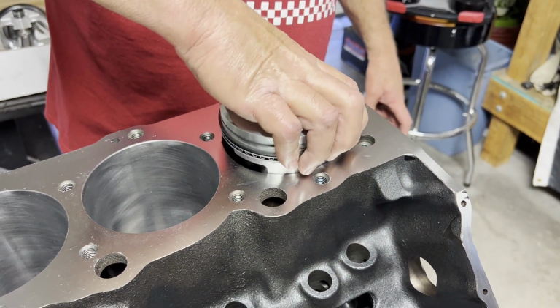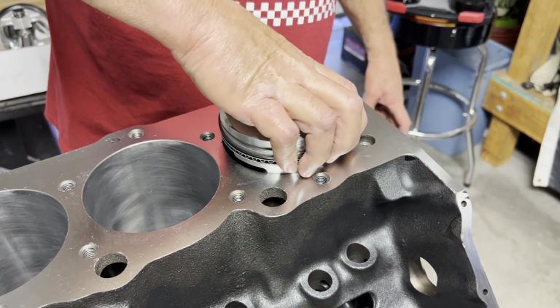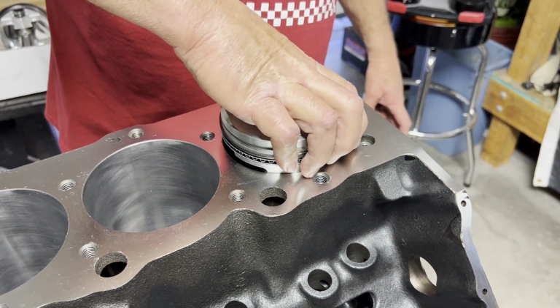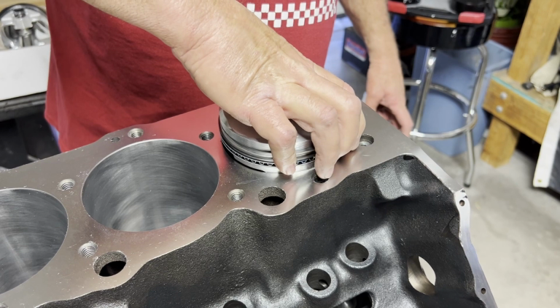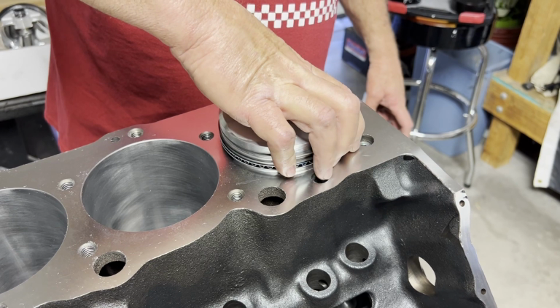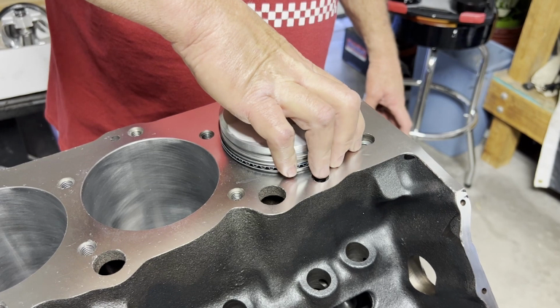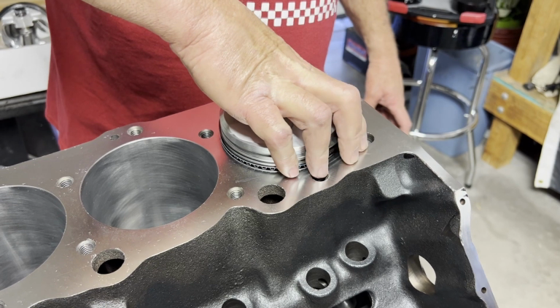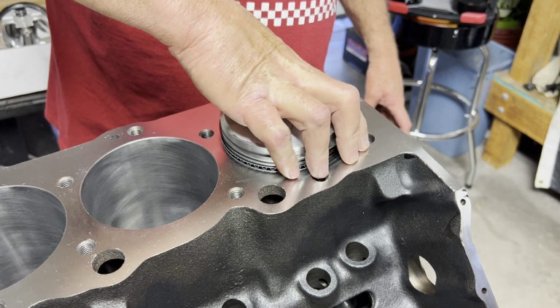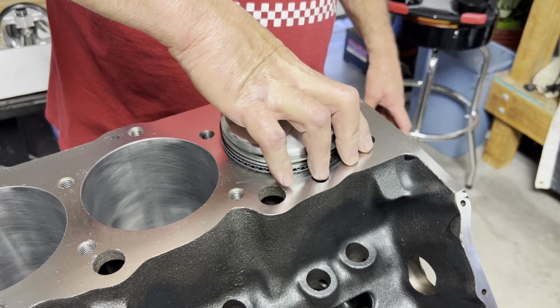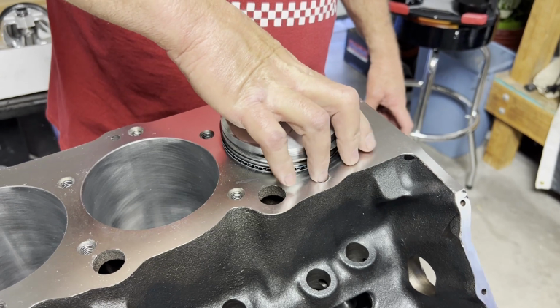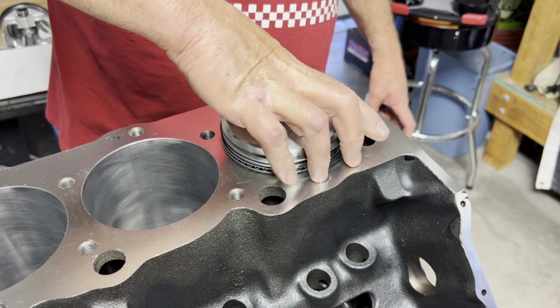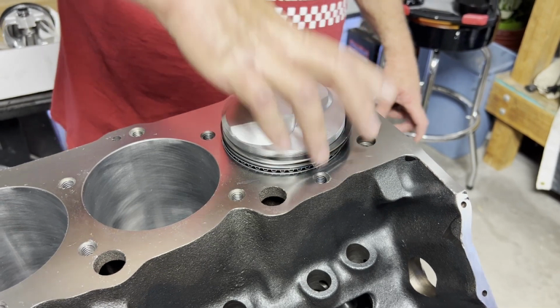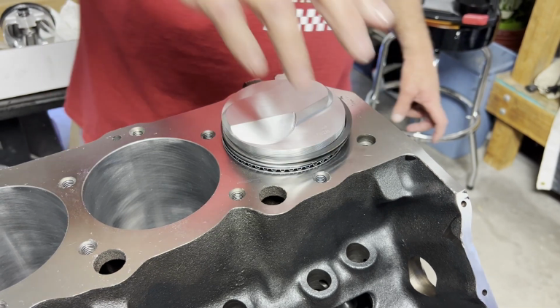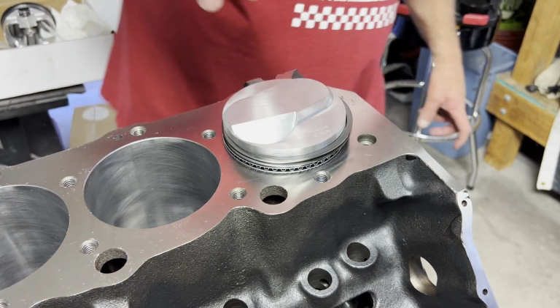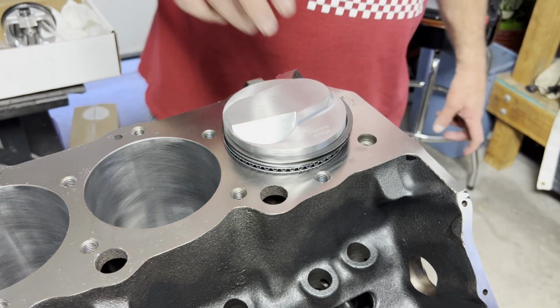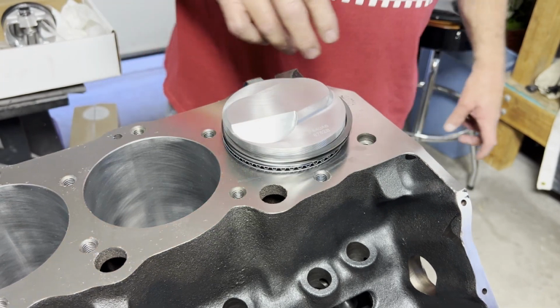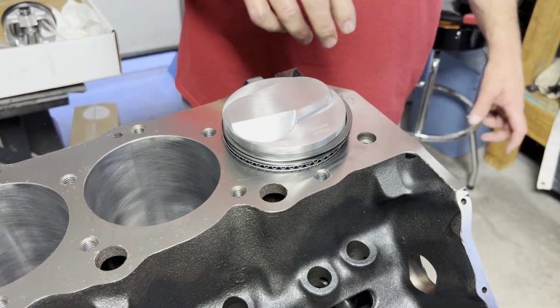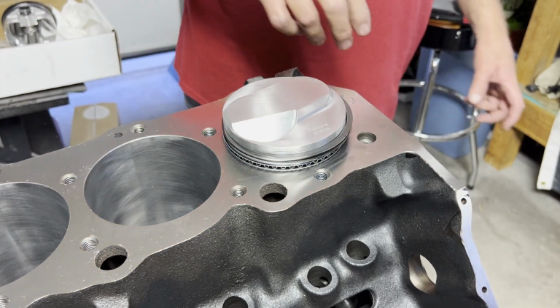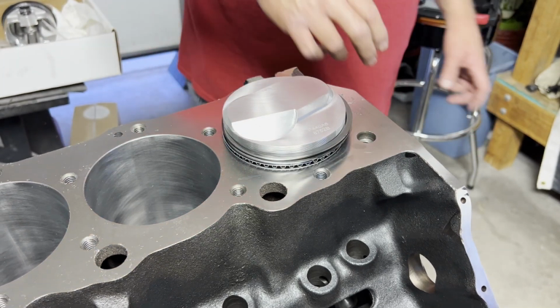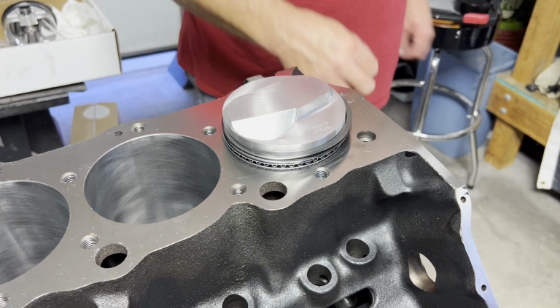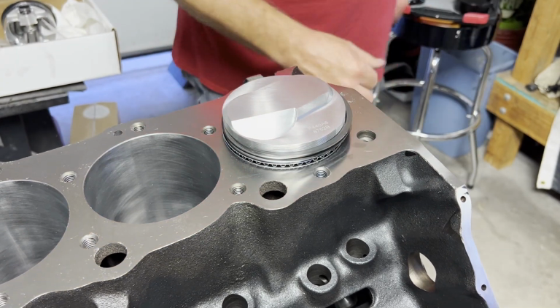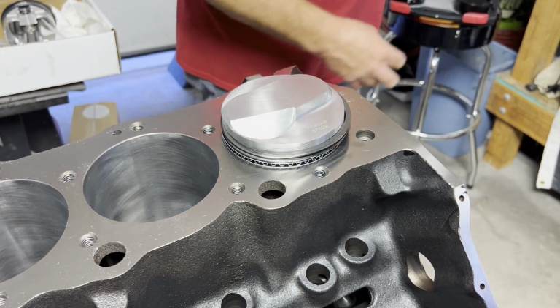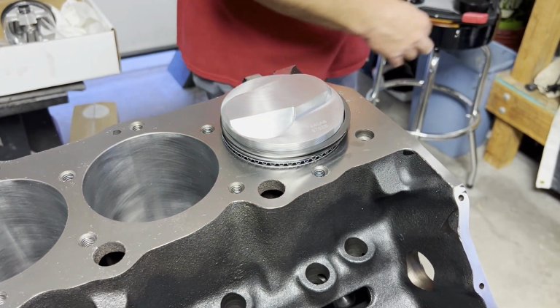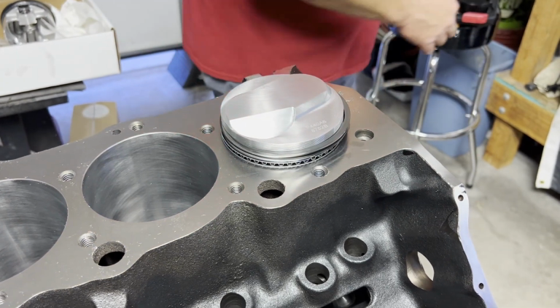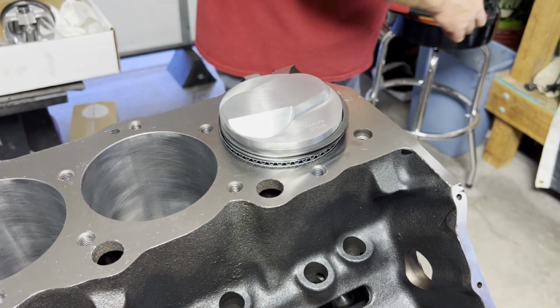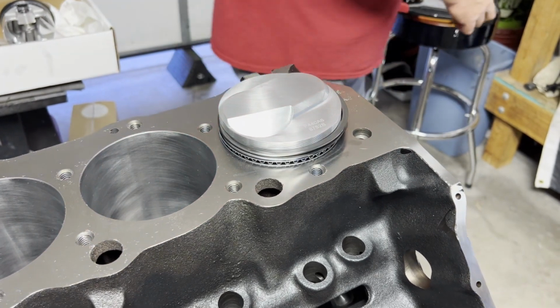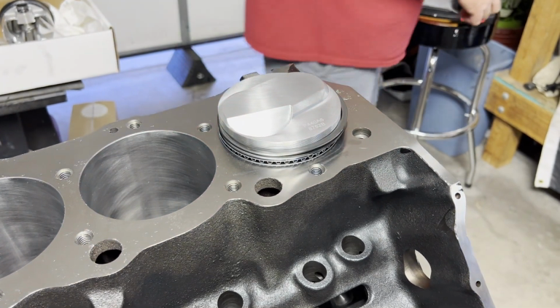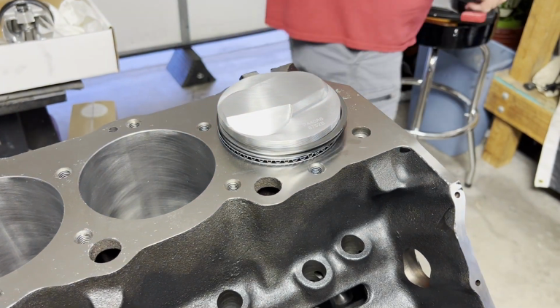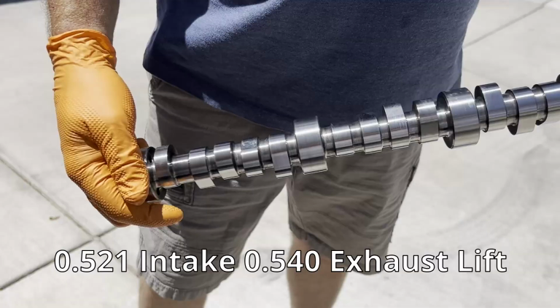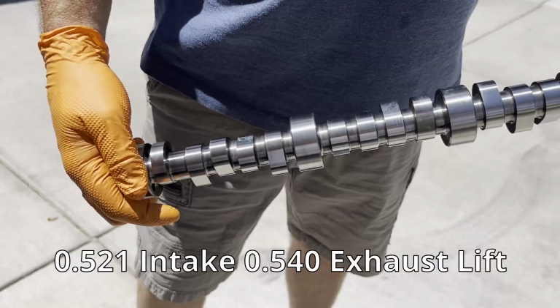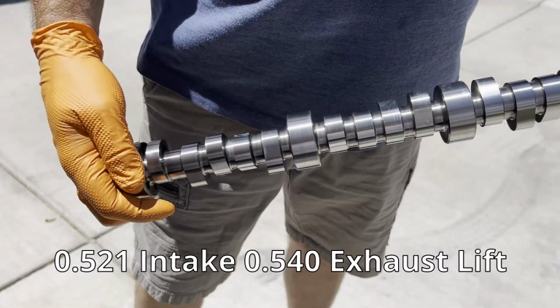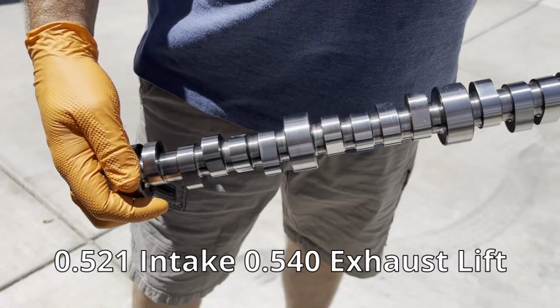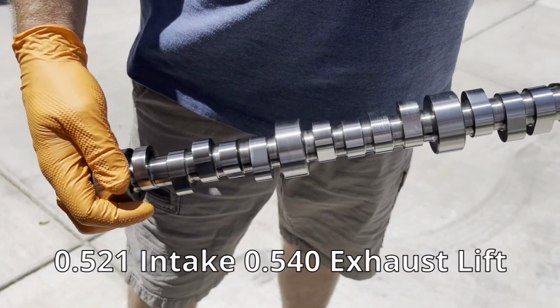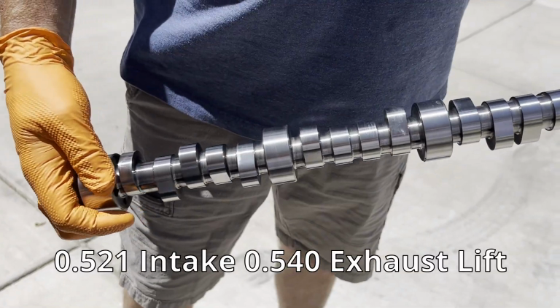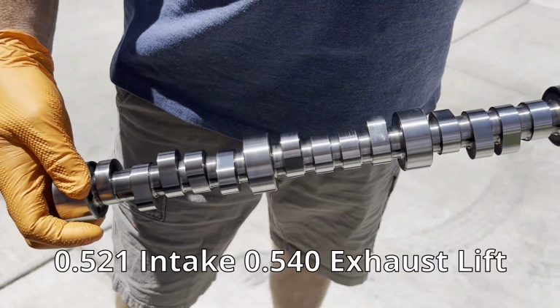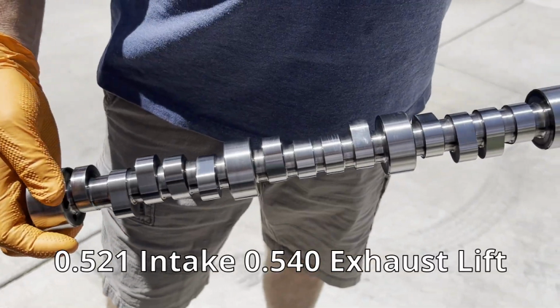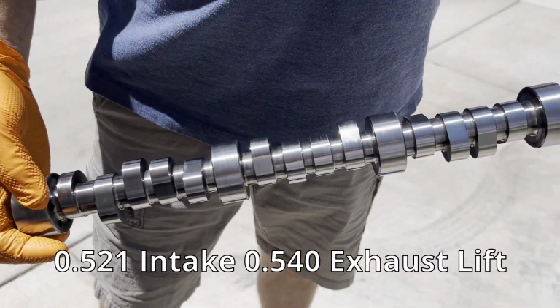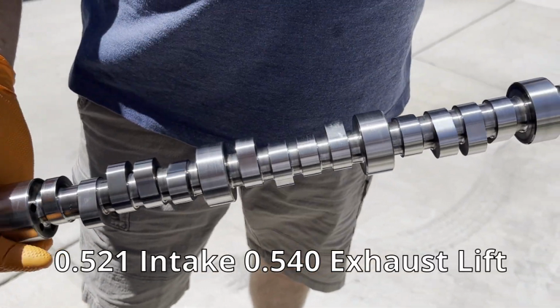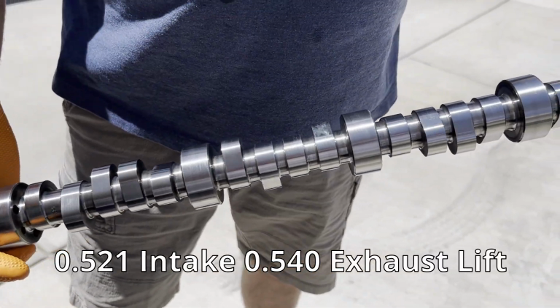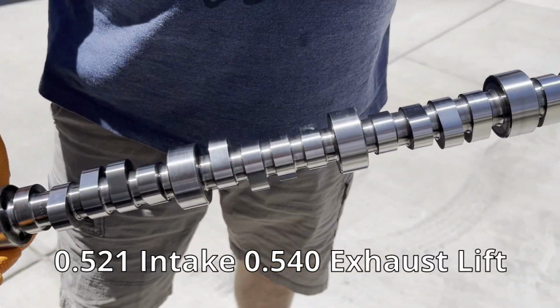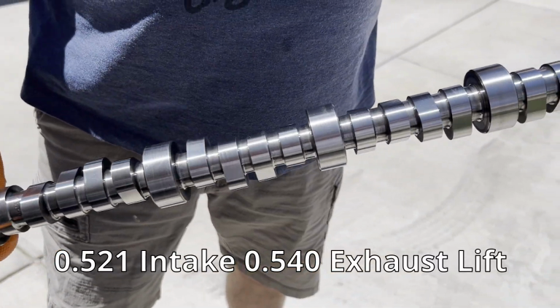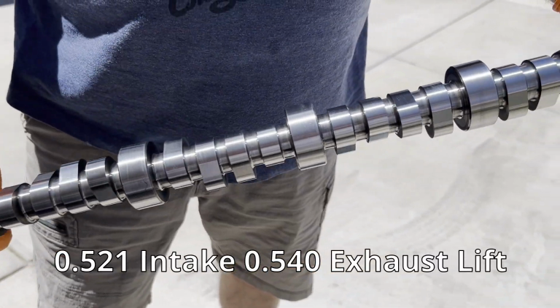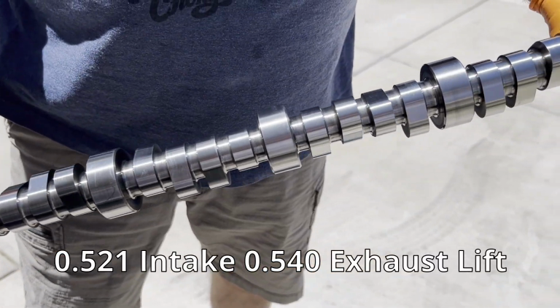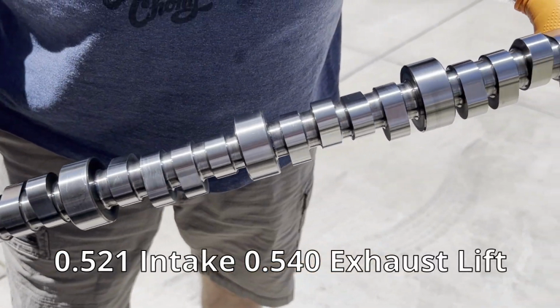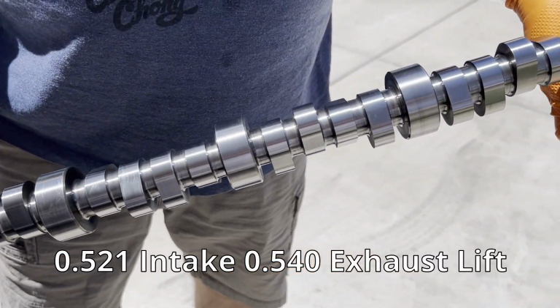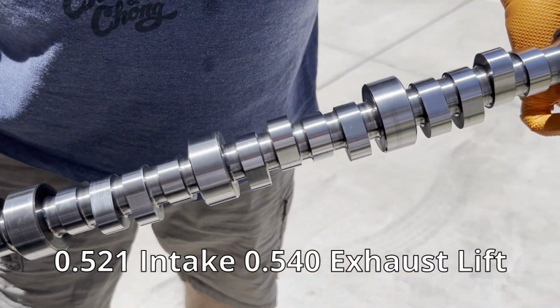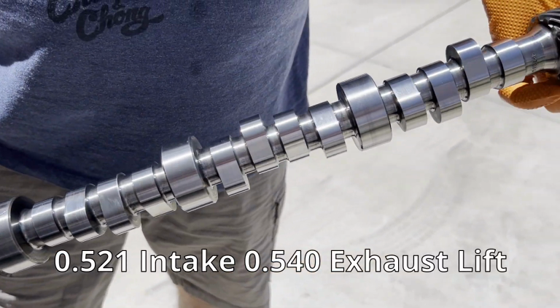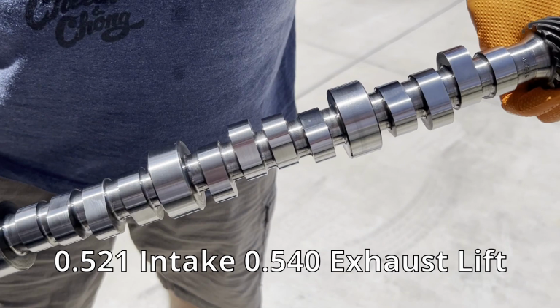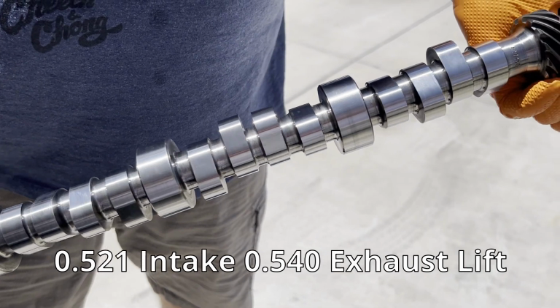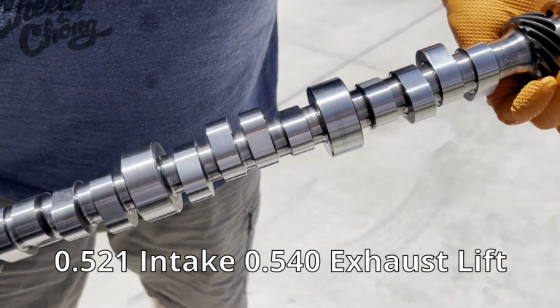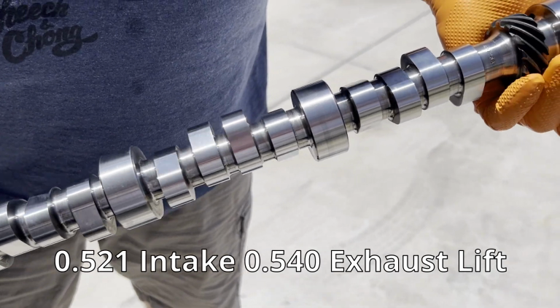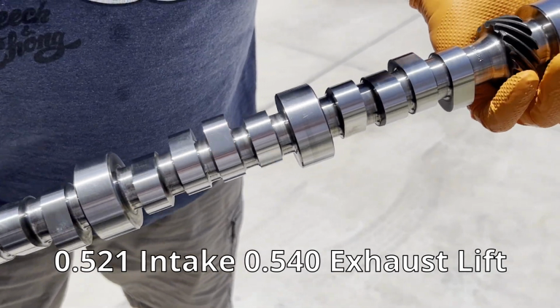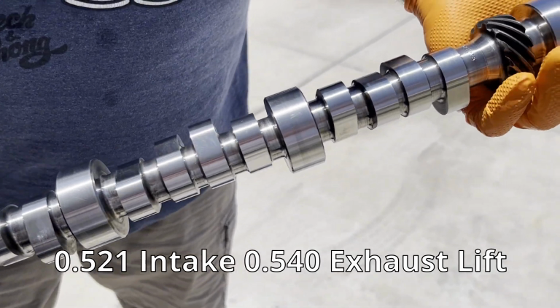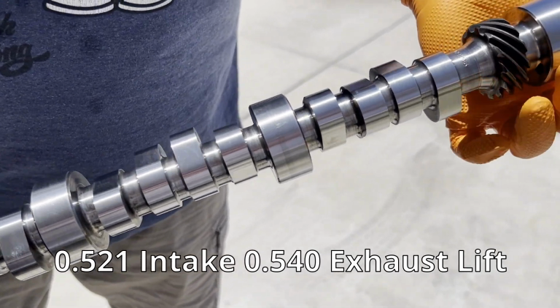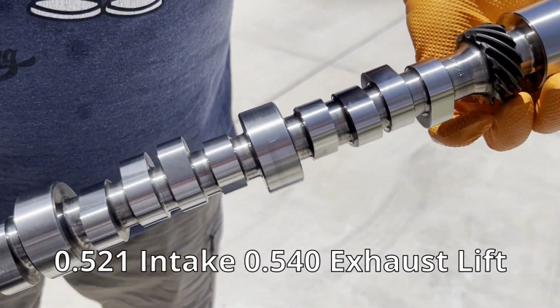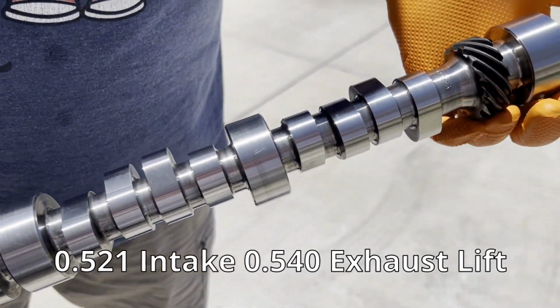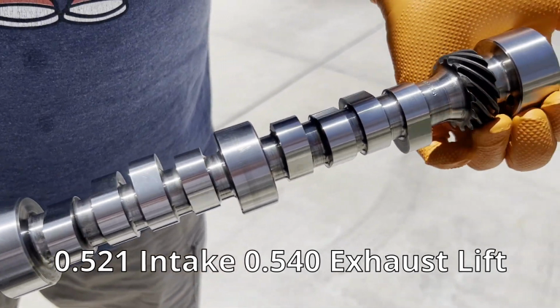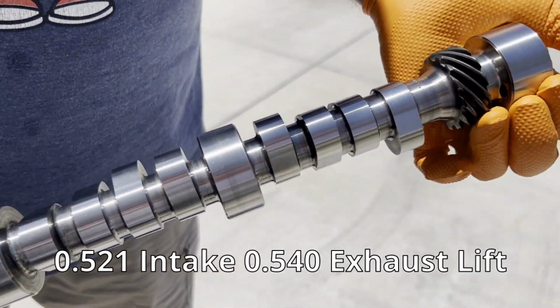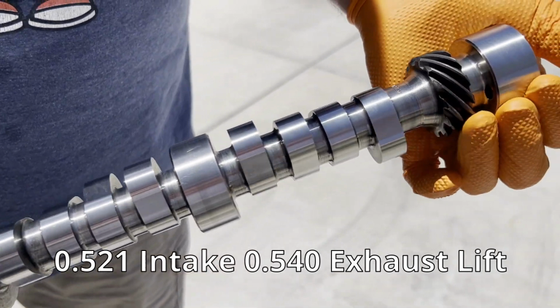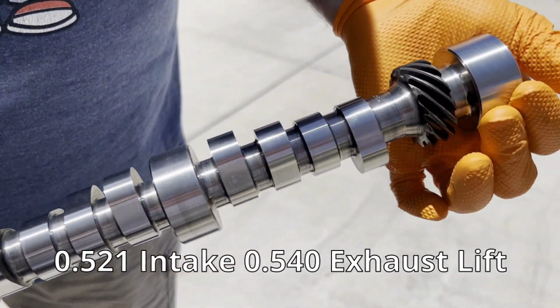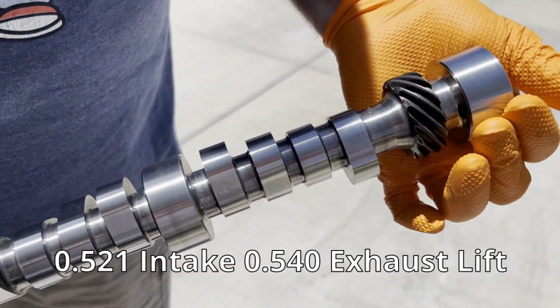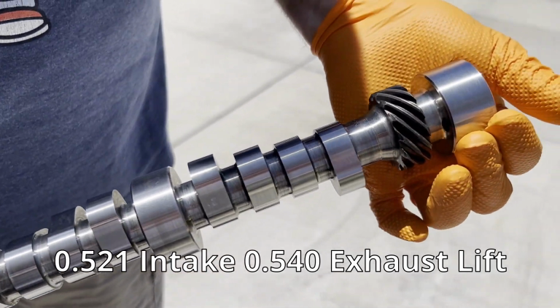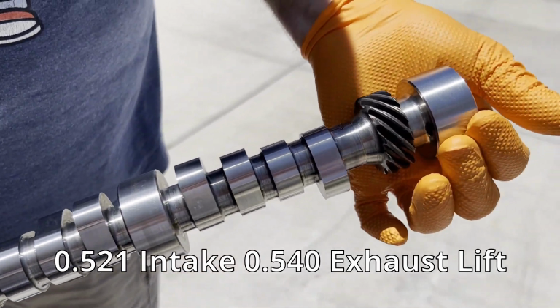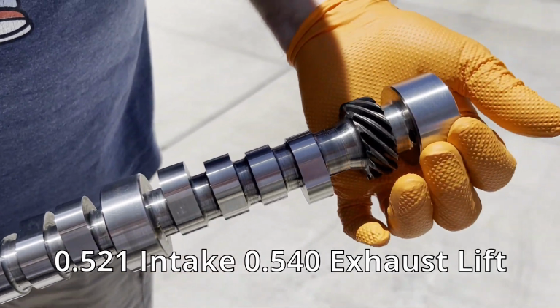After getting our pistons in, we wanted to measure to see what pushrod length we needed to order. The first step is to clean our Comp Cams camshaft, which was washed in mineral spirits.